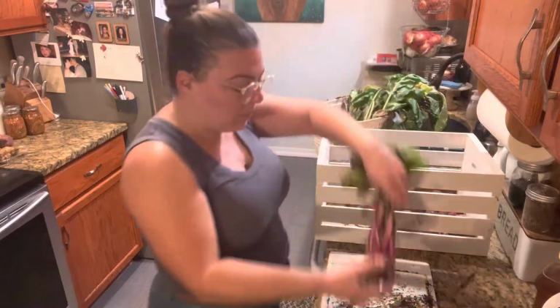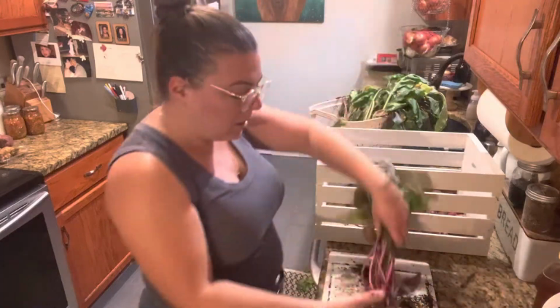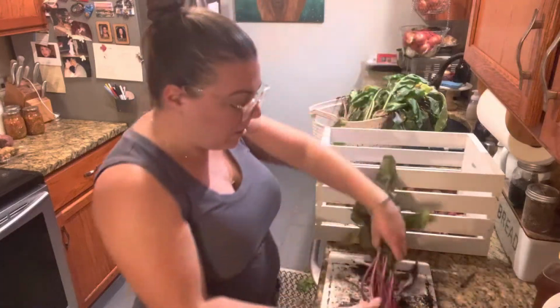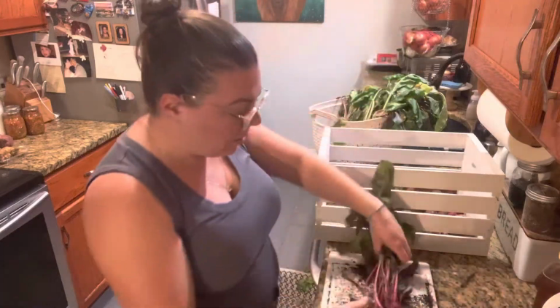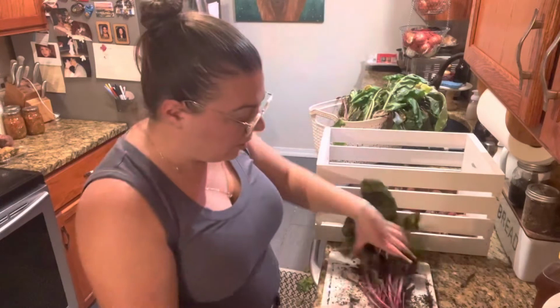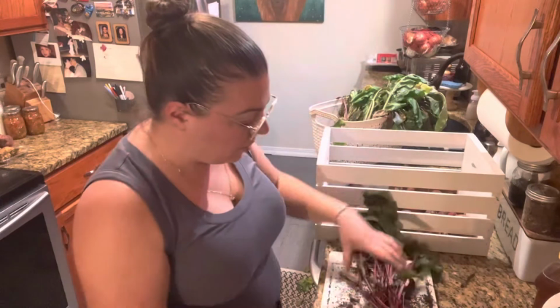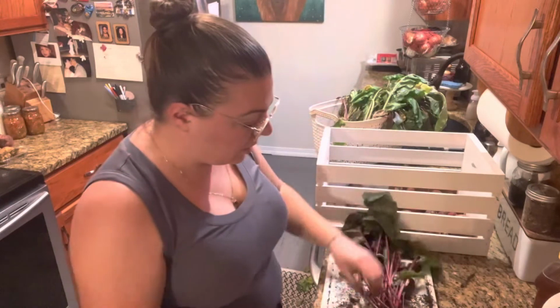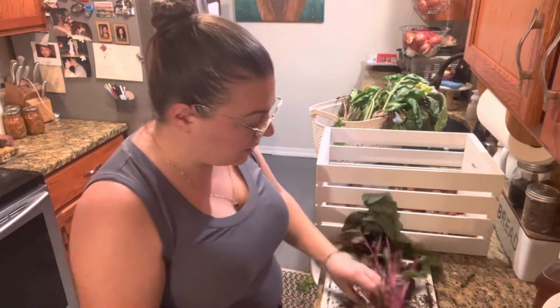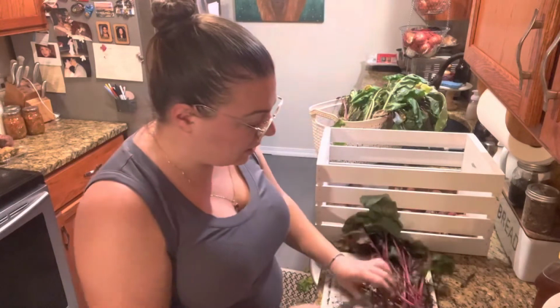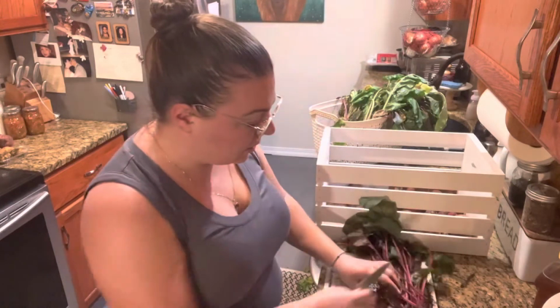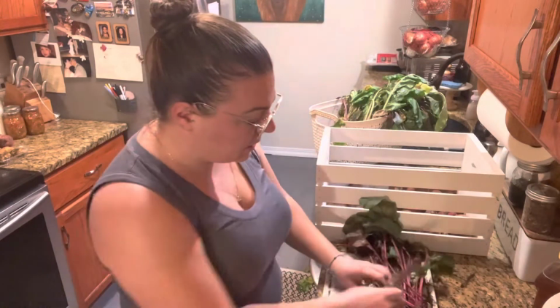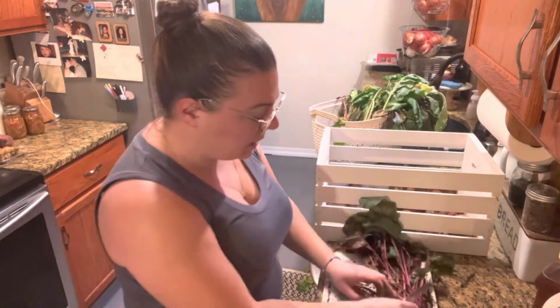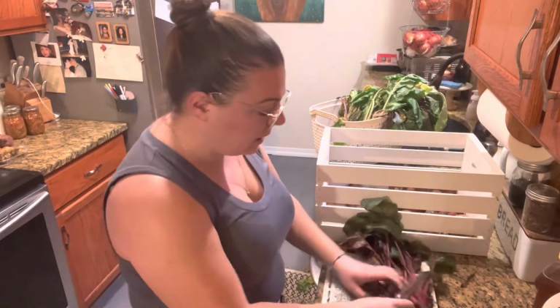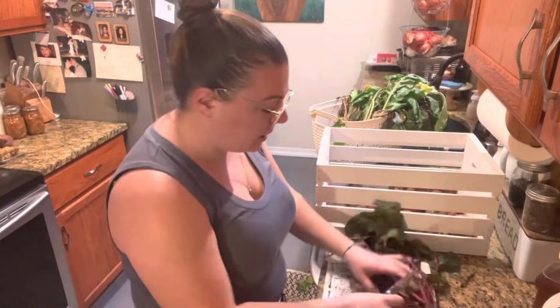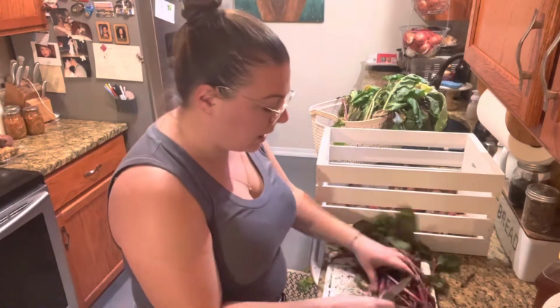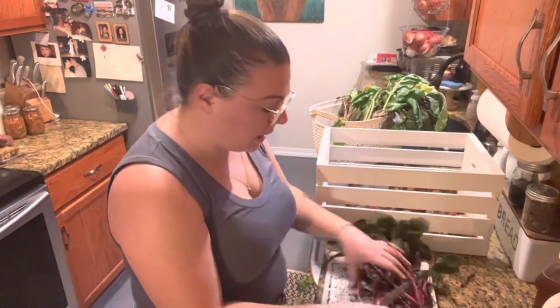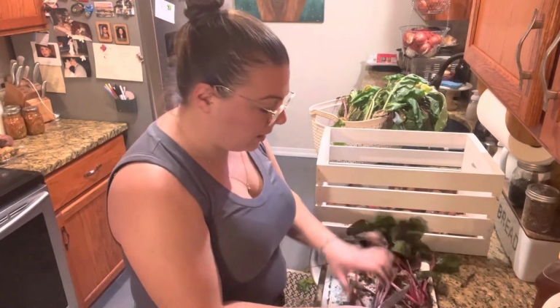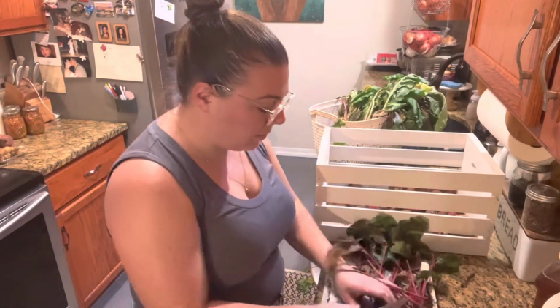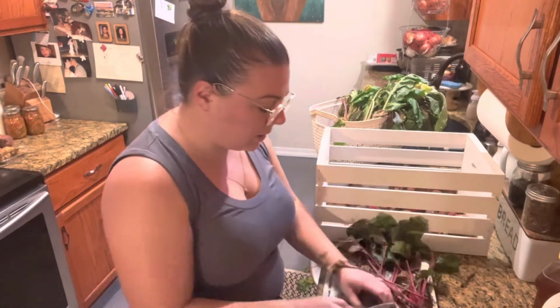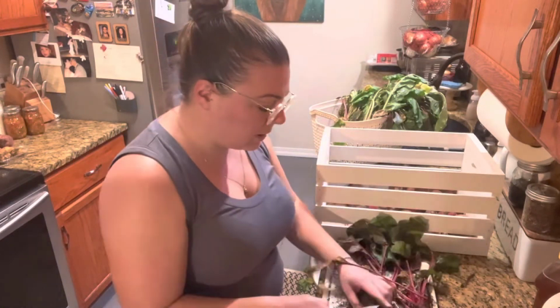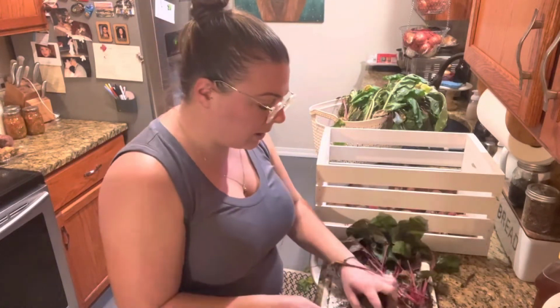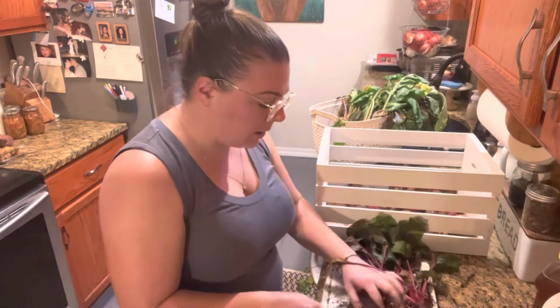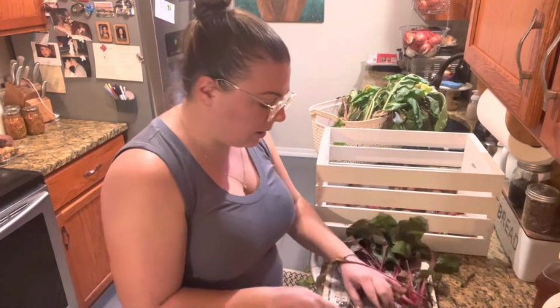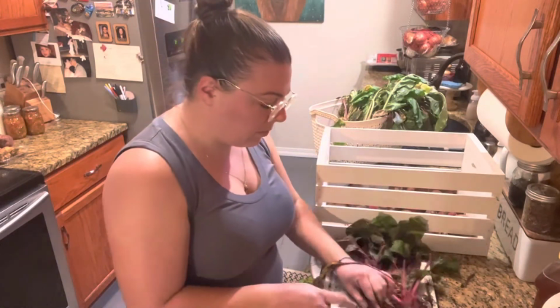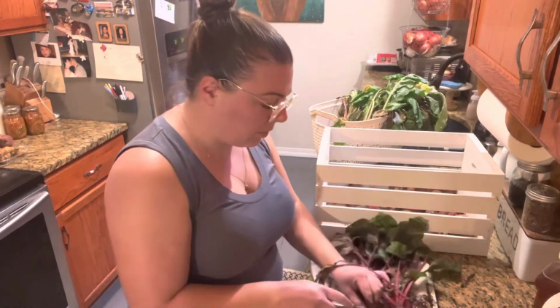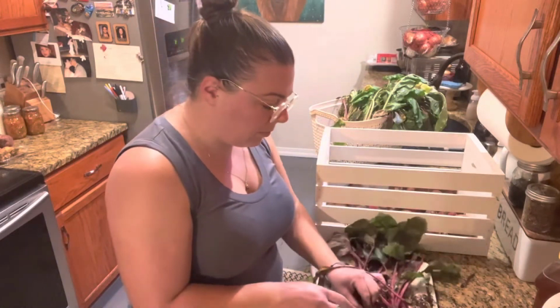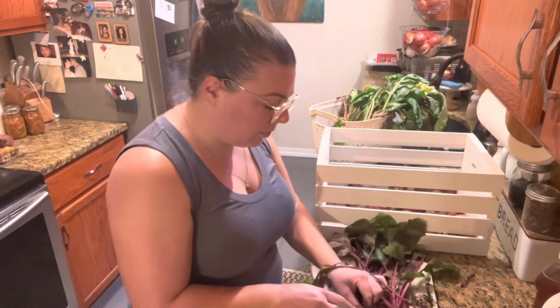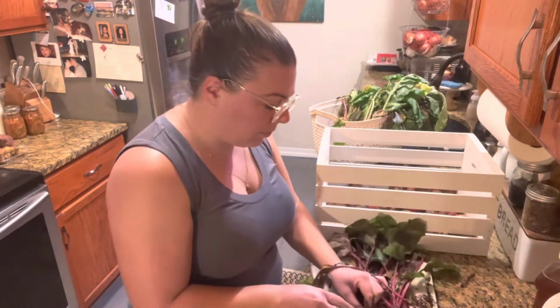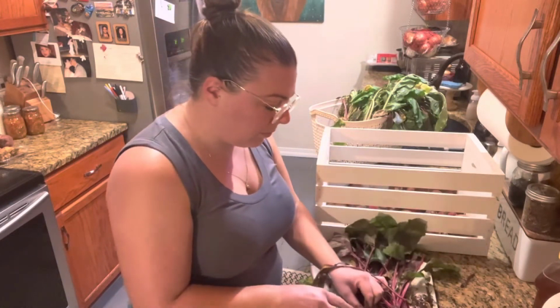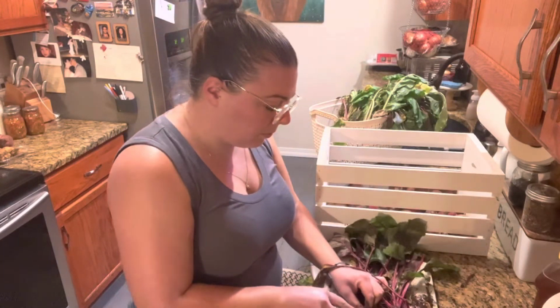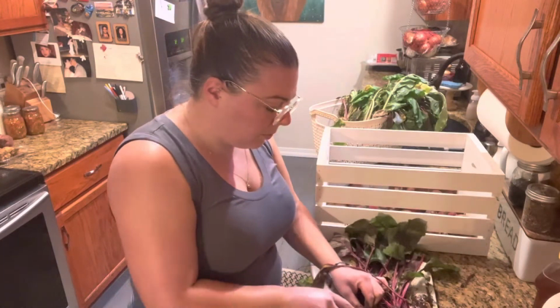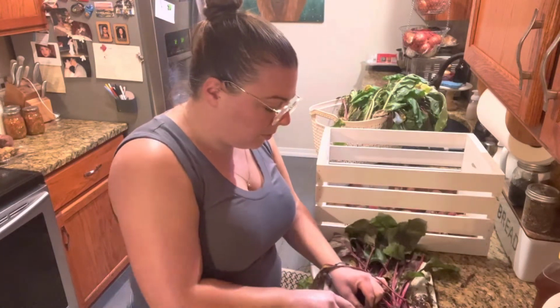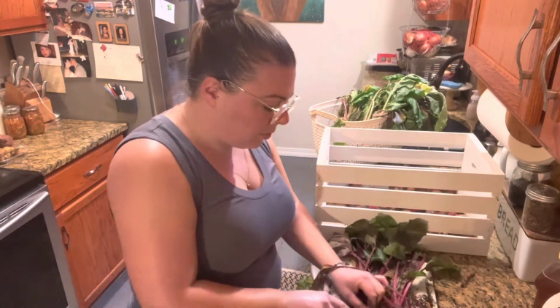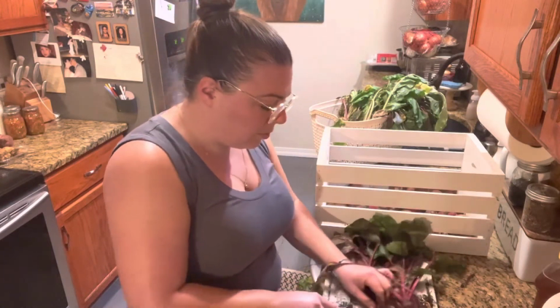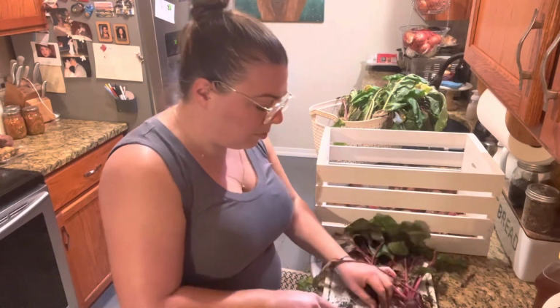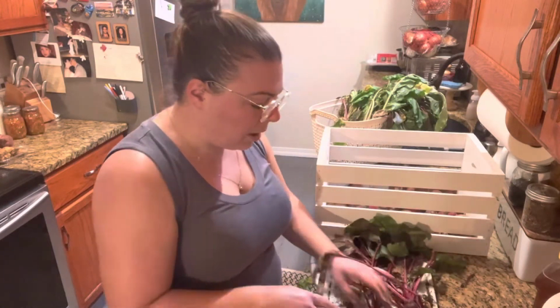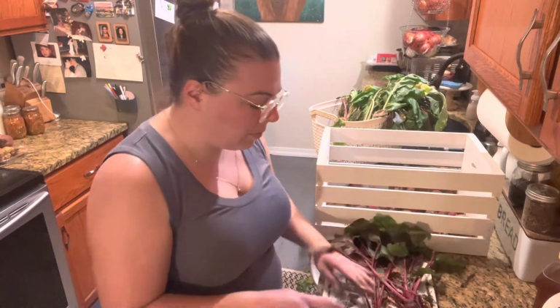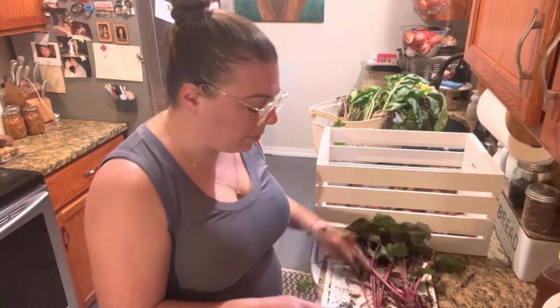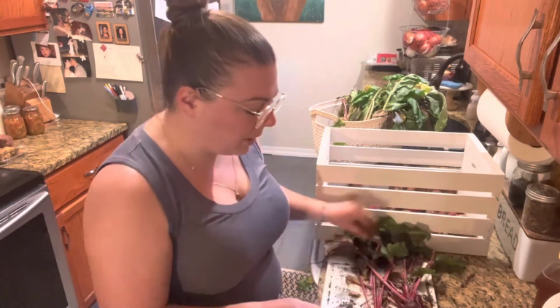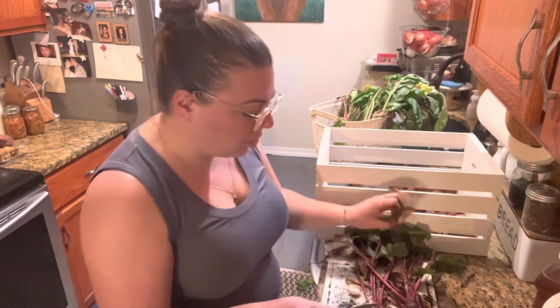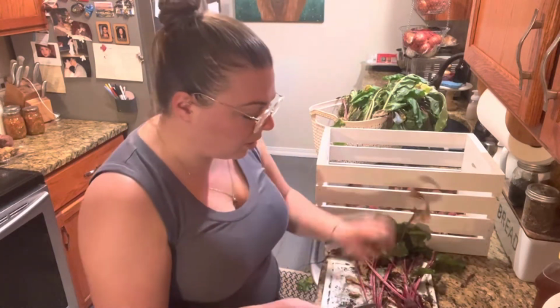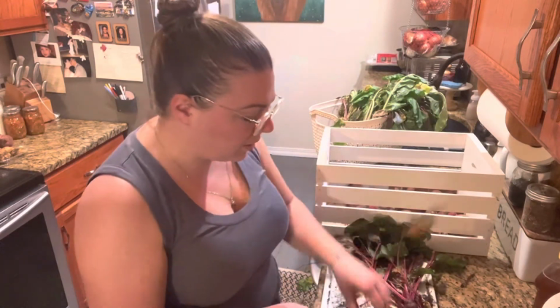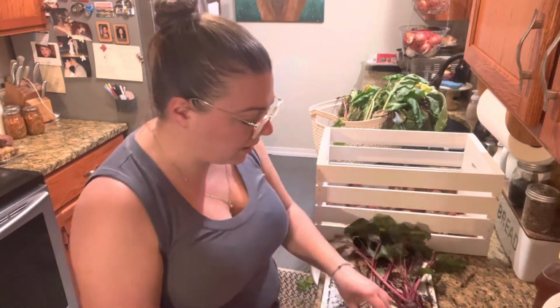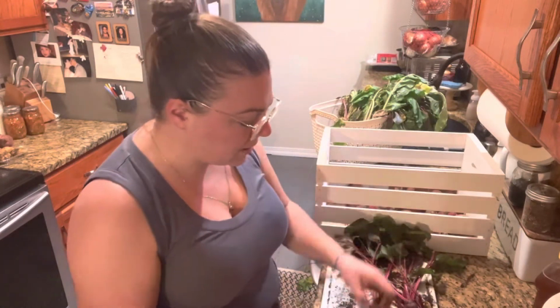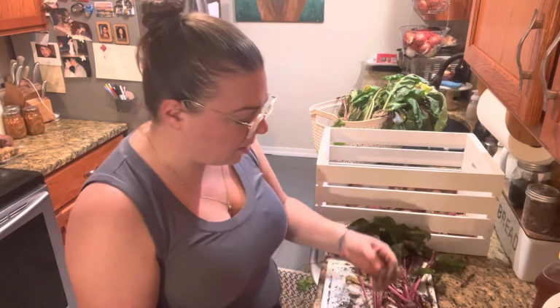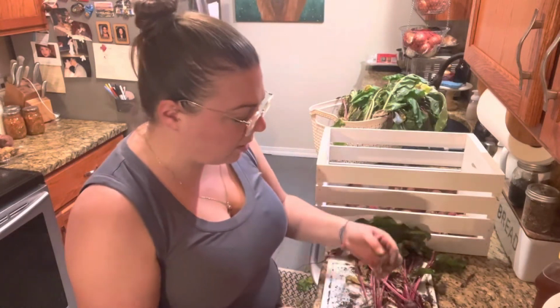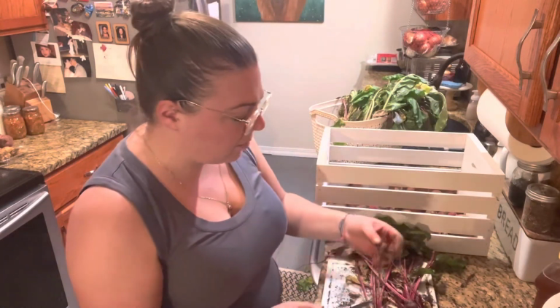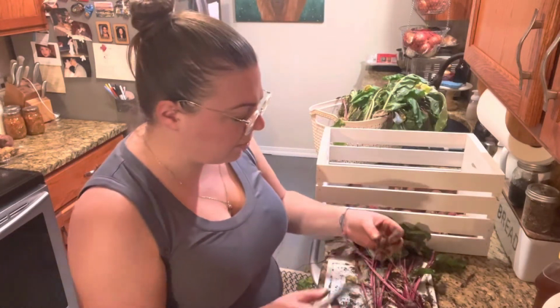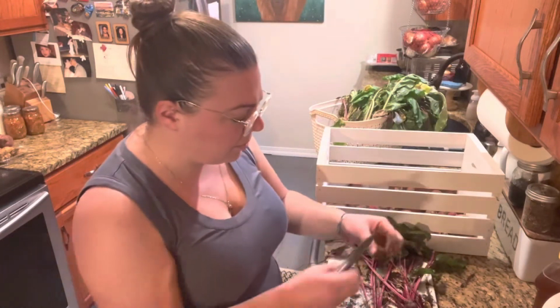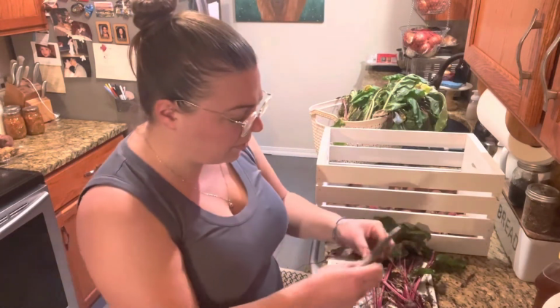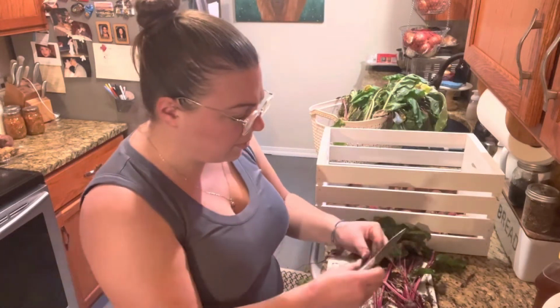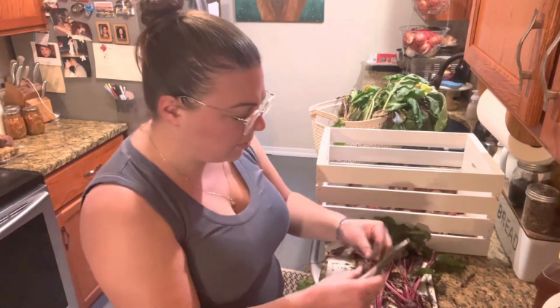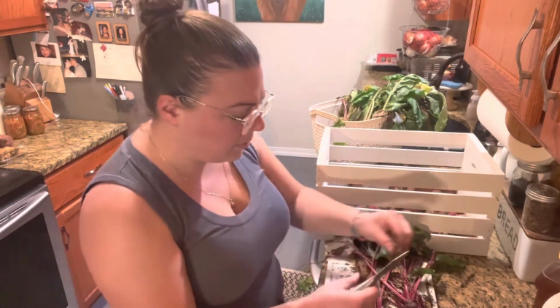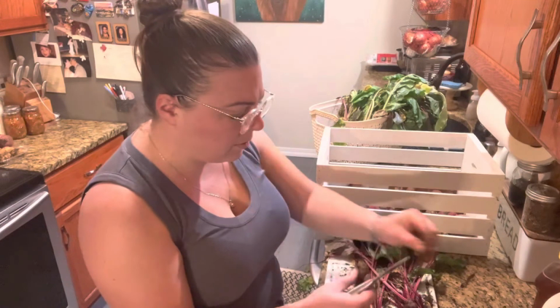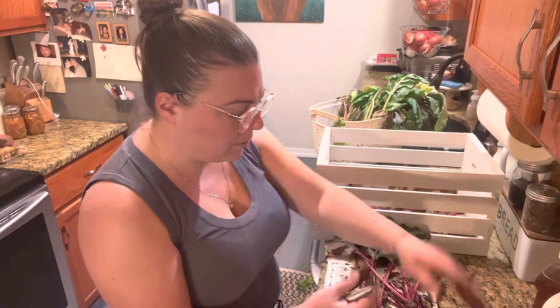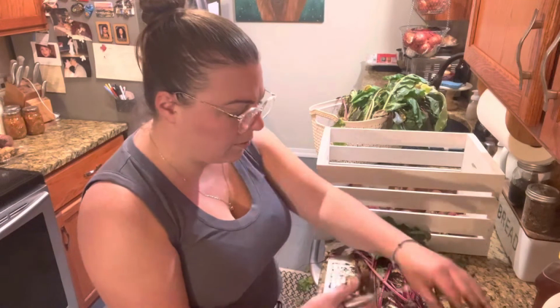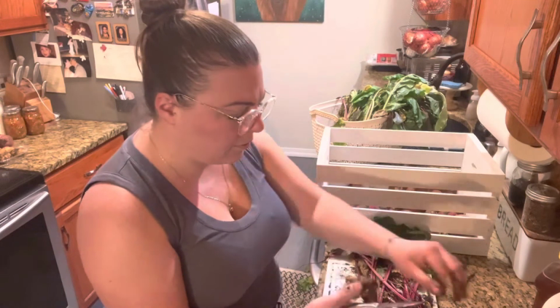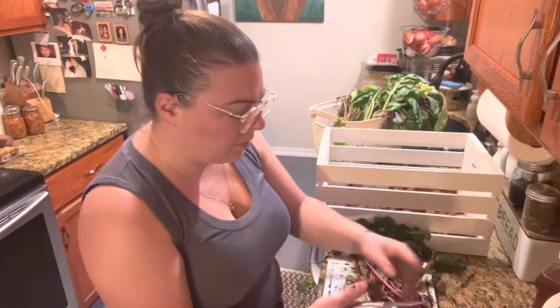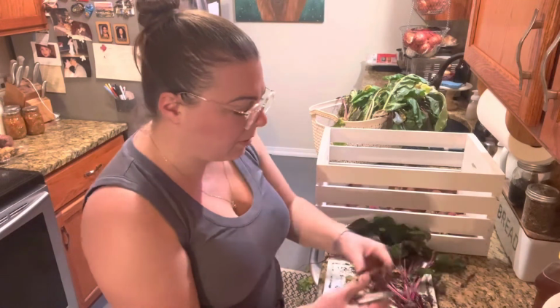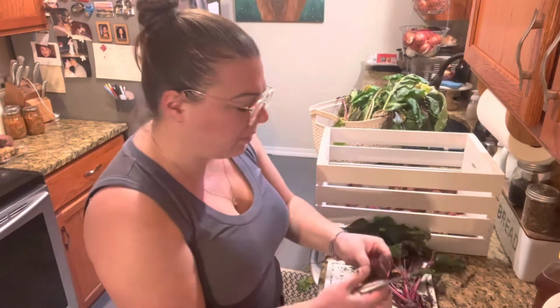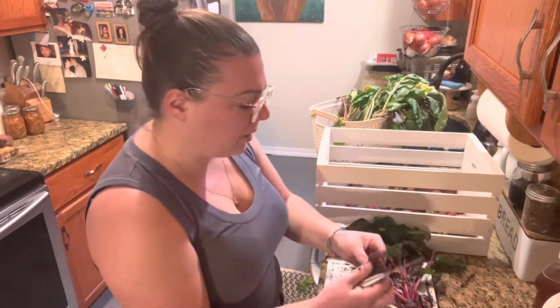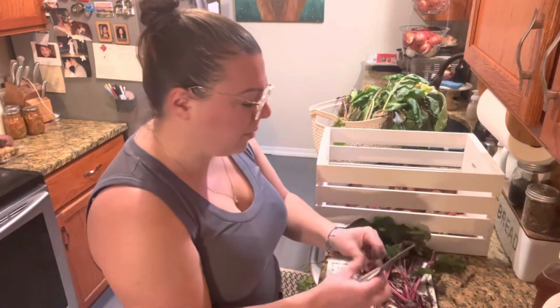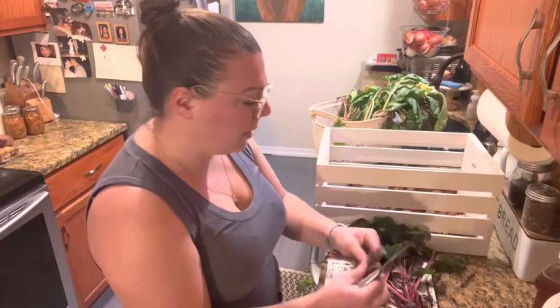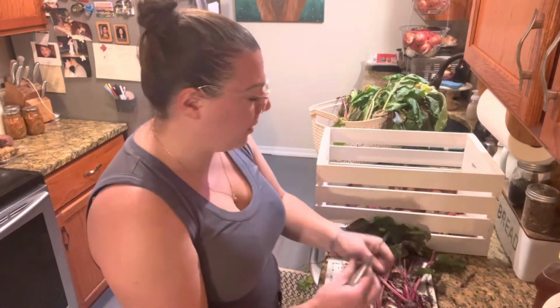All these little teeny tiny ones, I think we will probably cook these up fairly quickly.